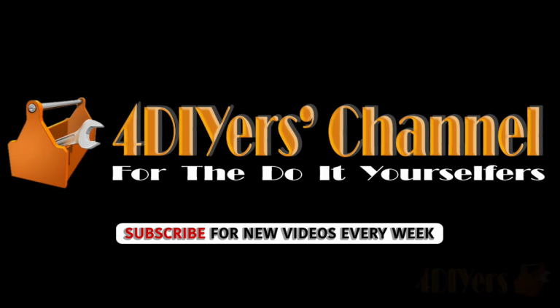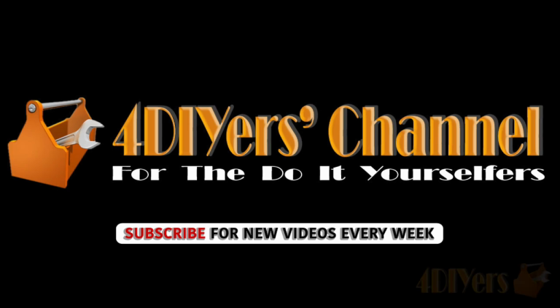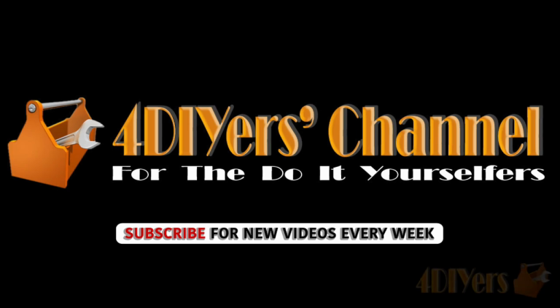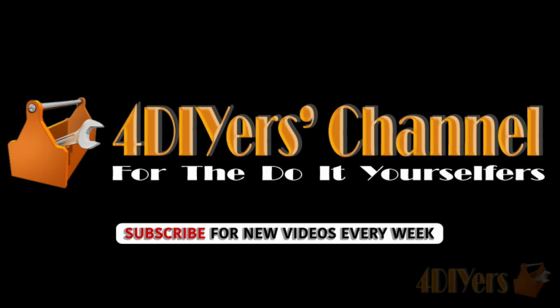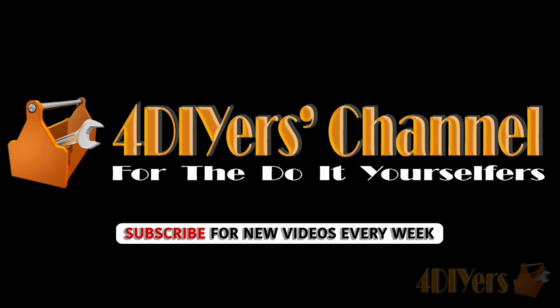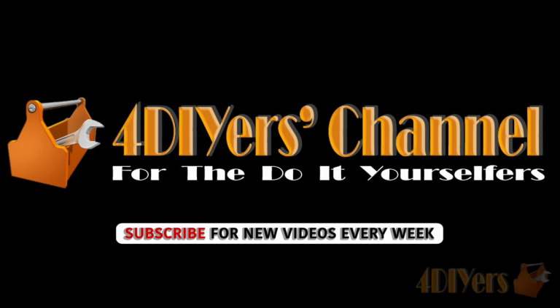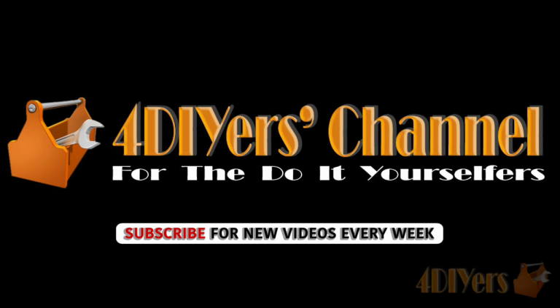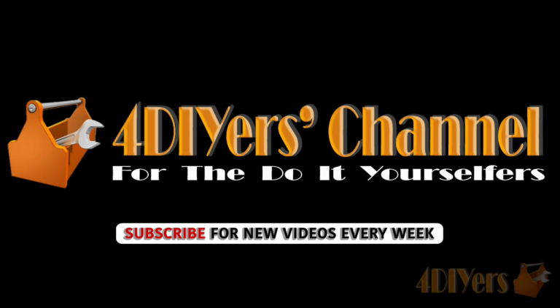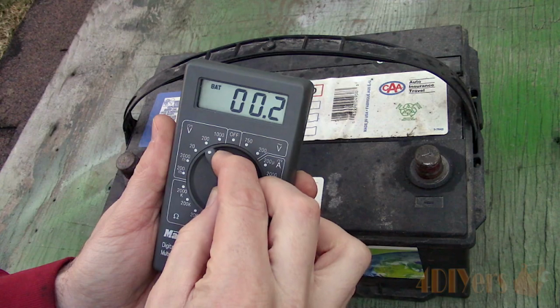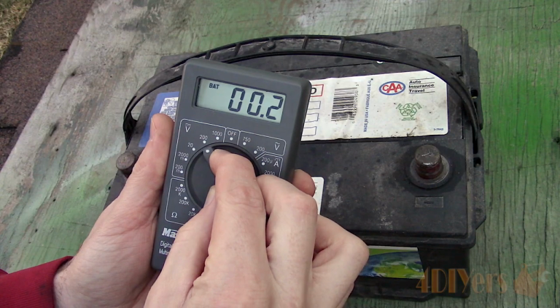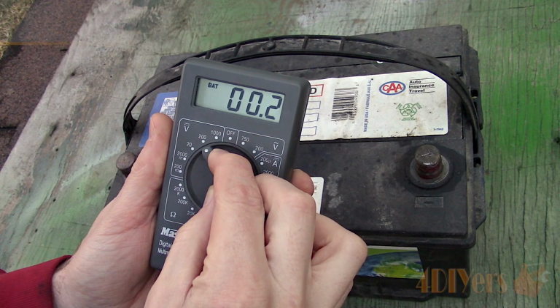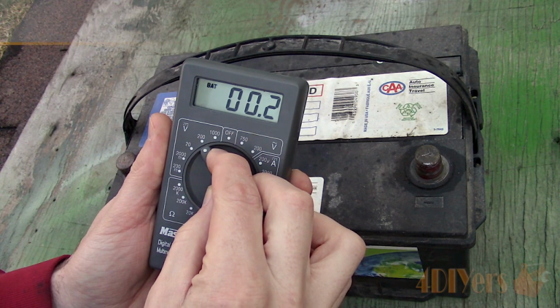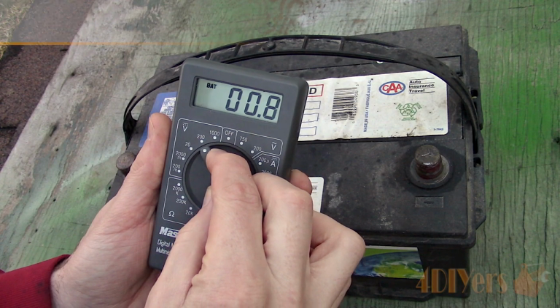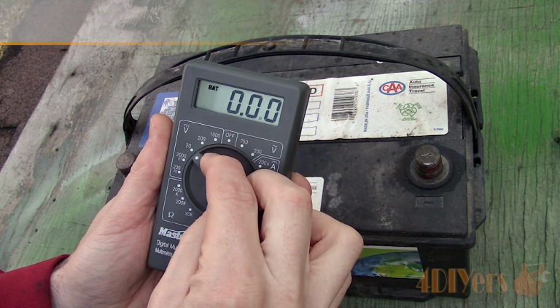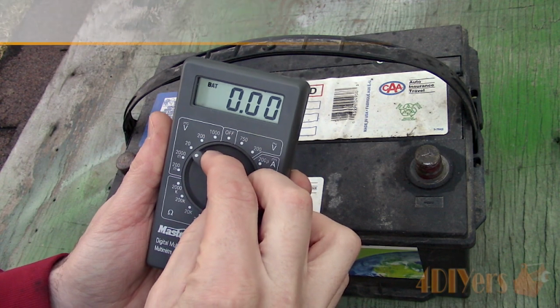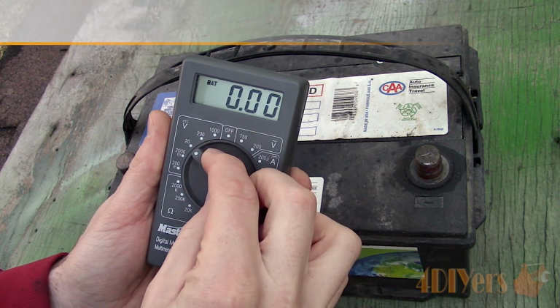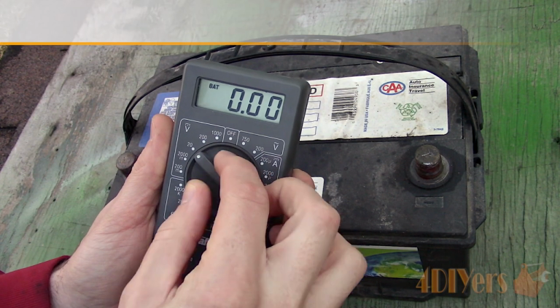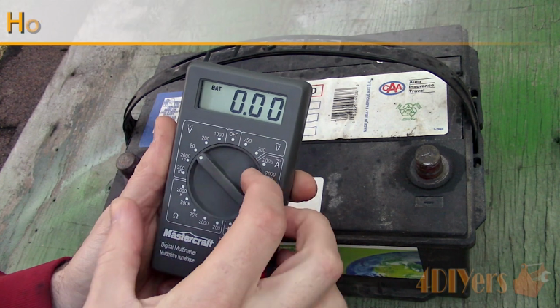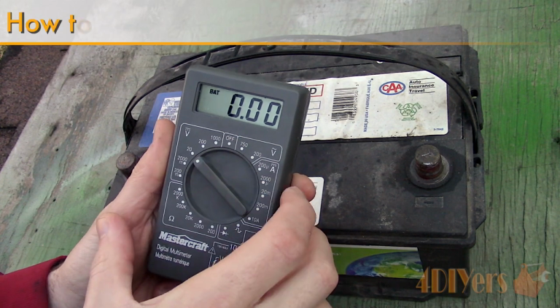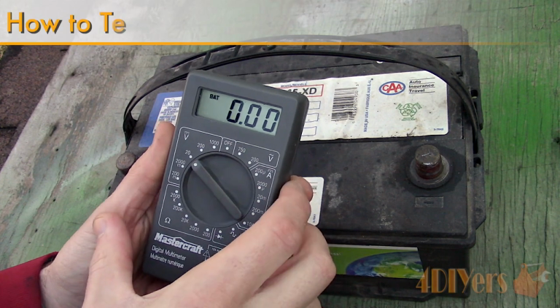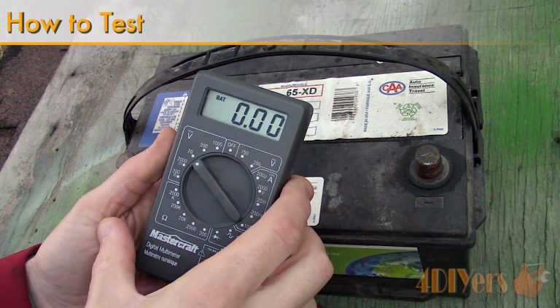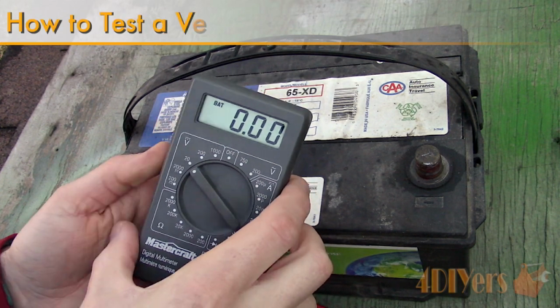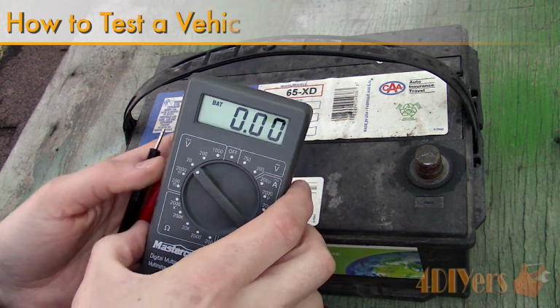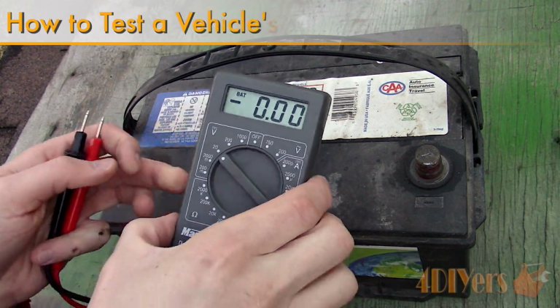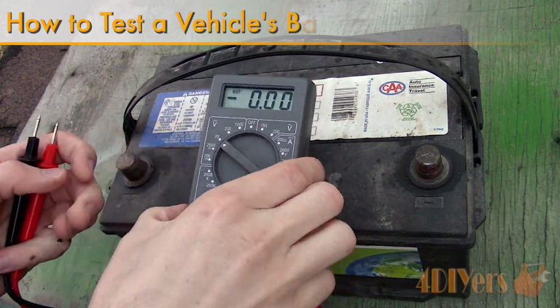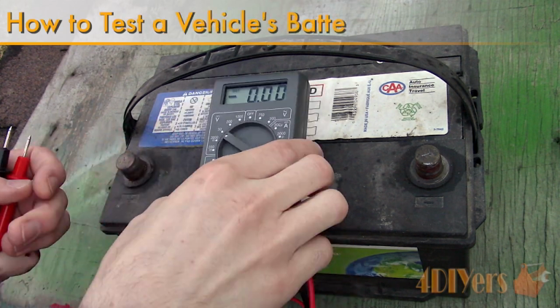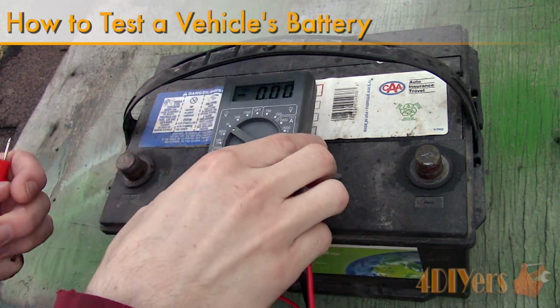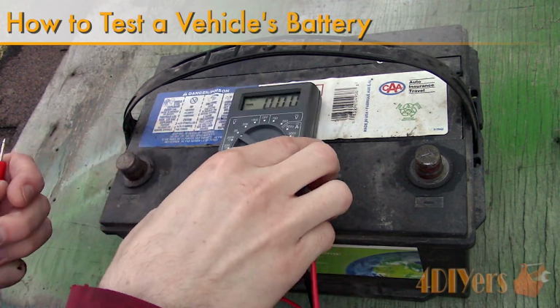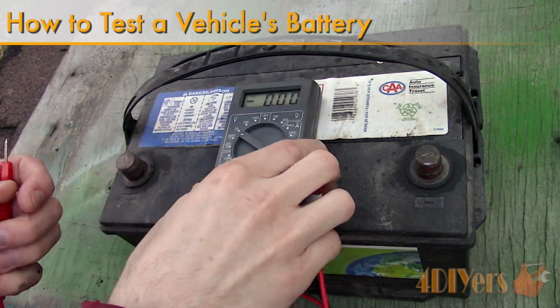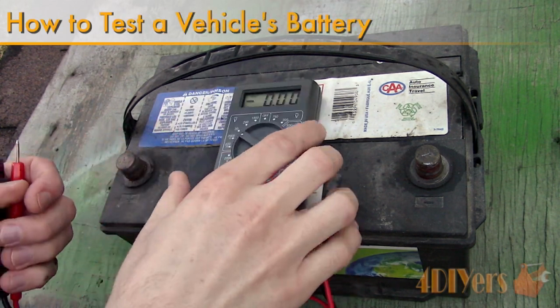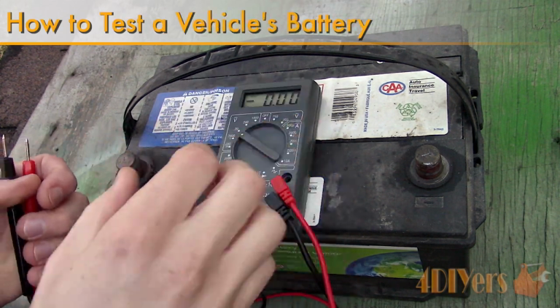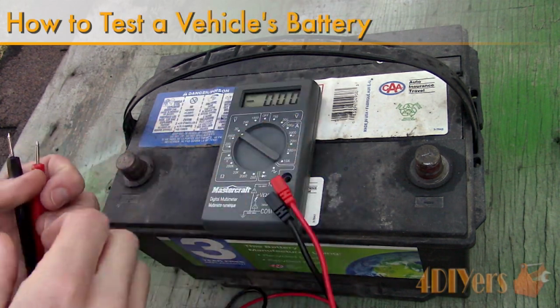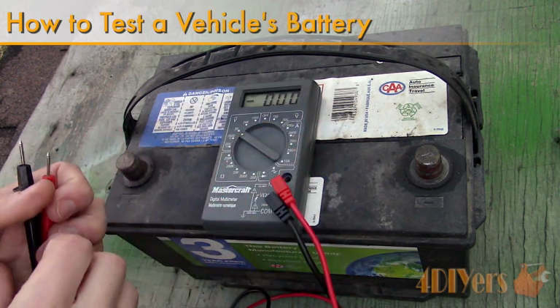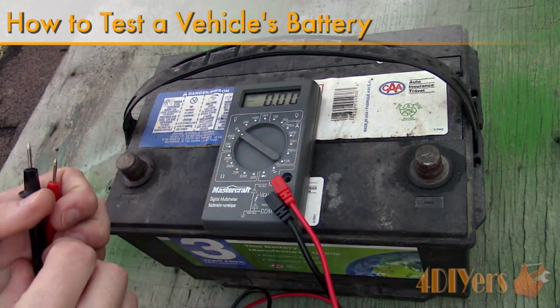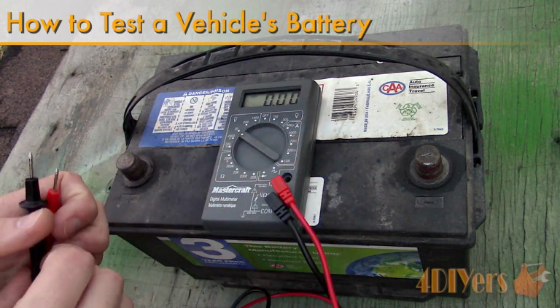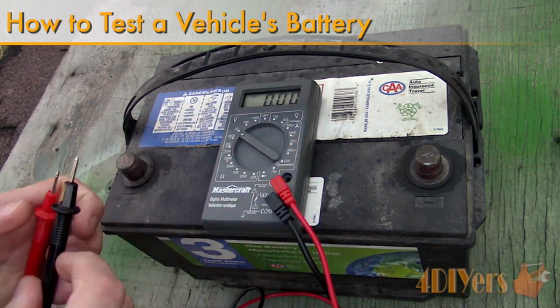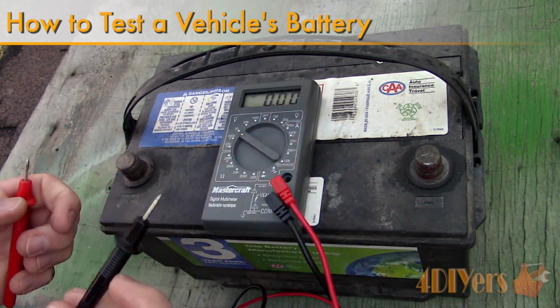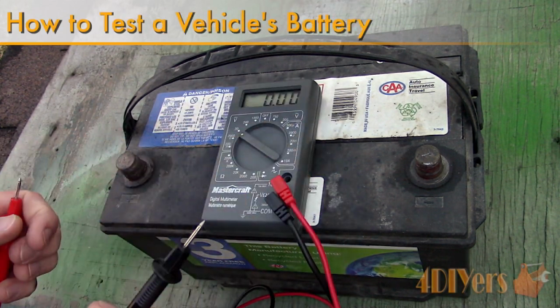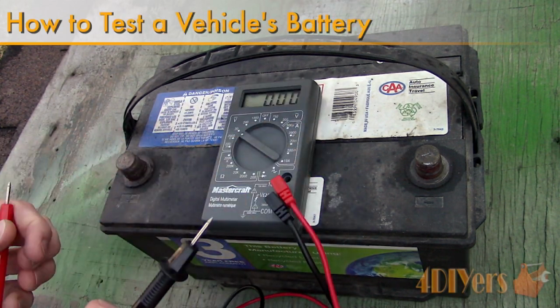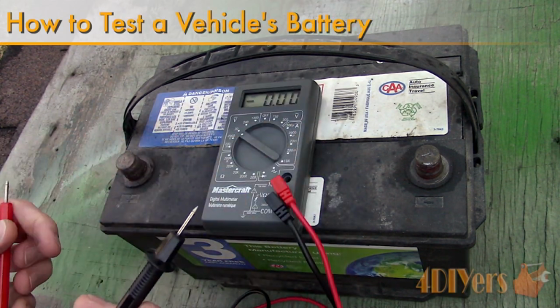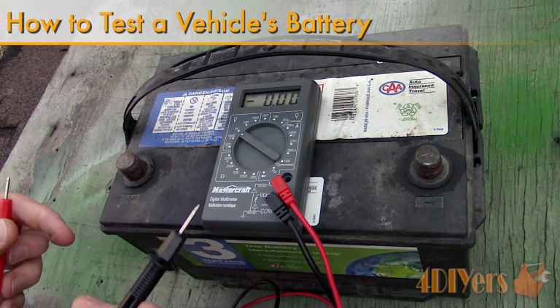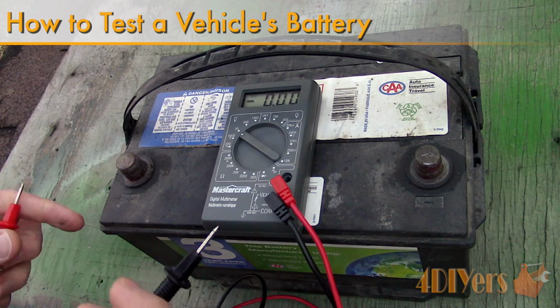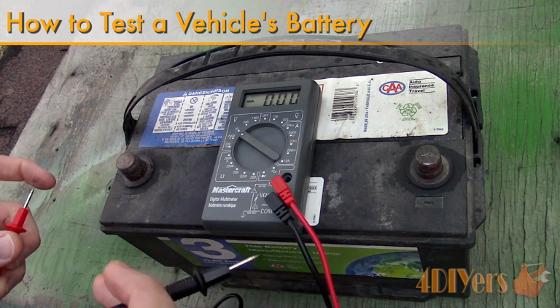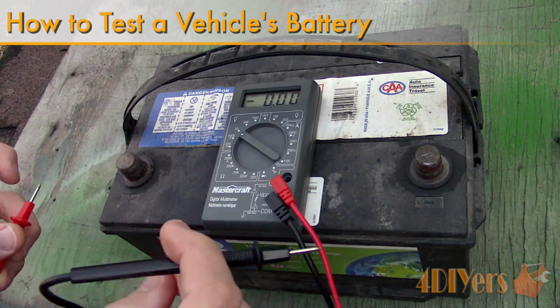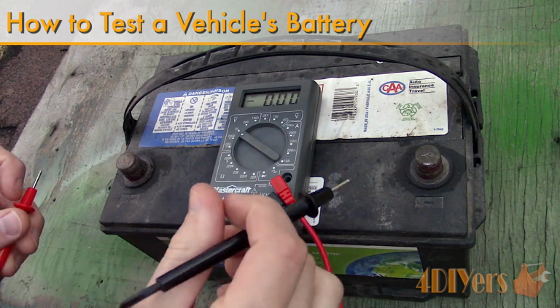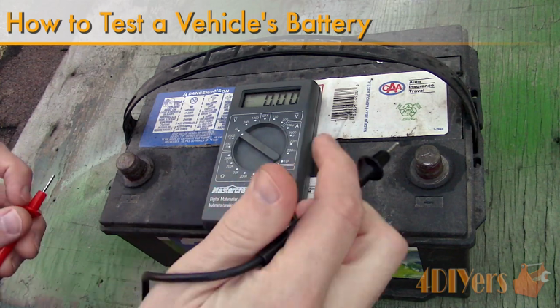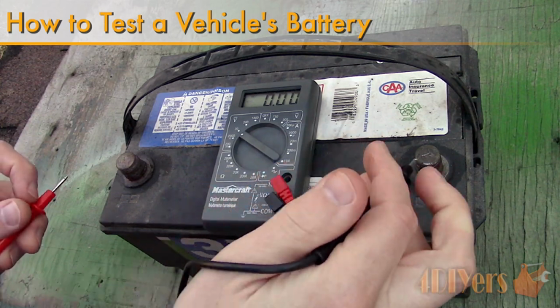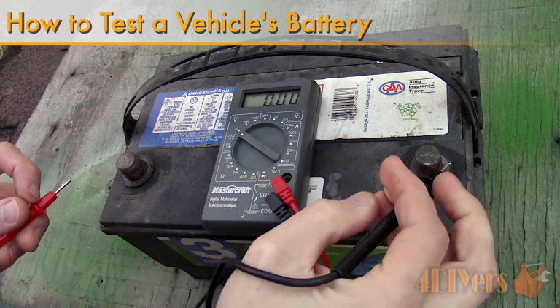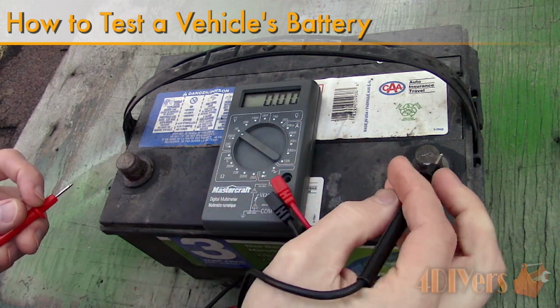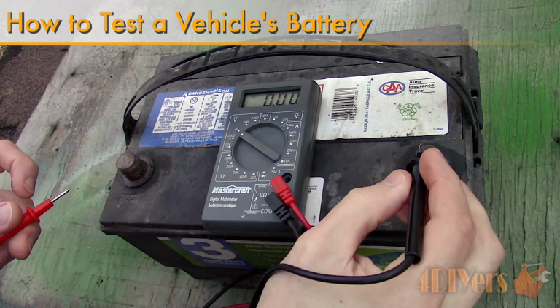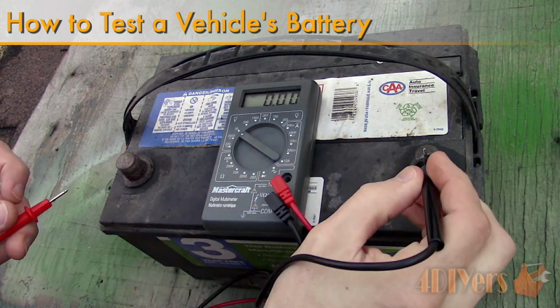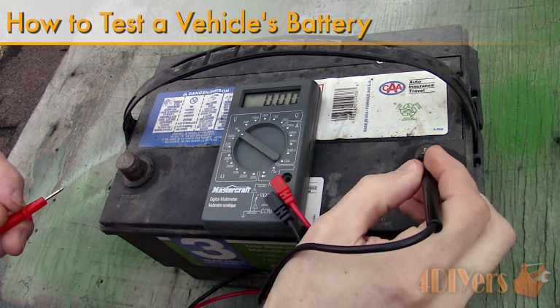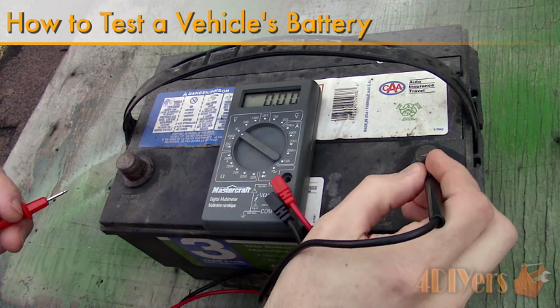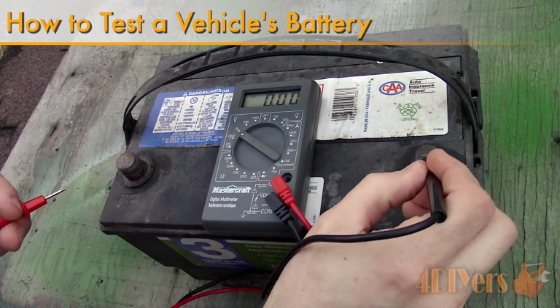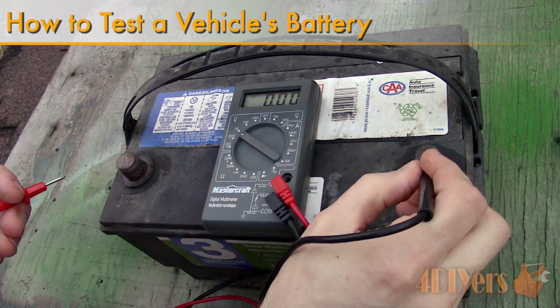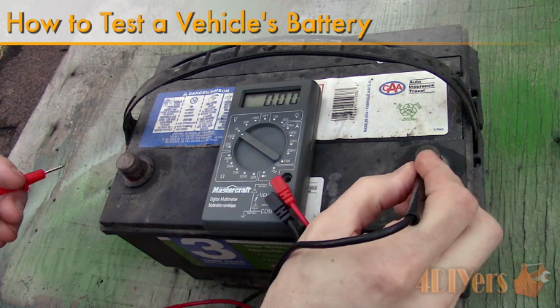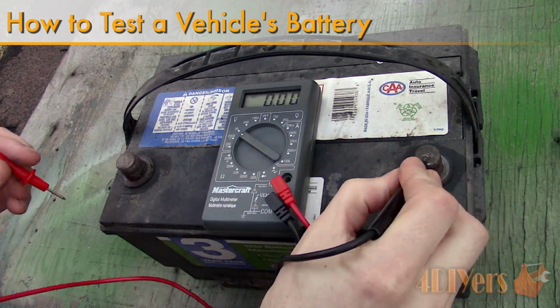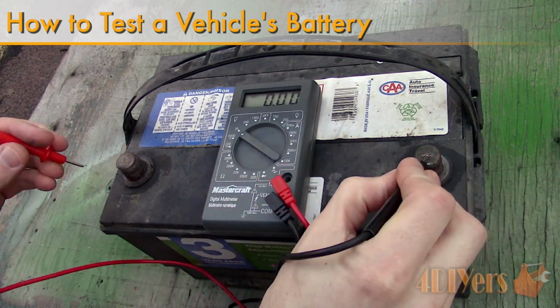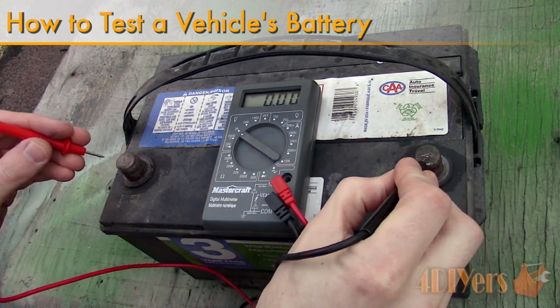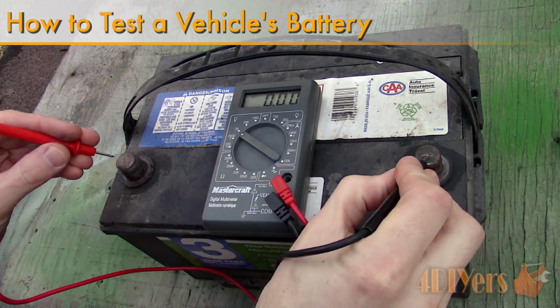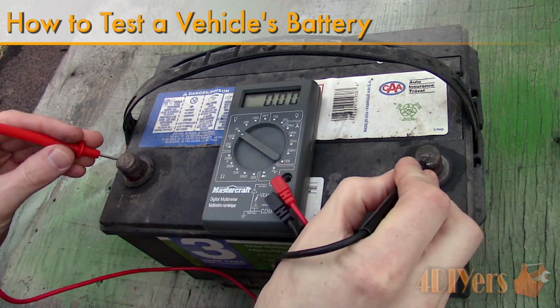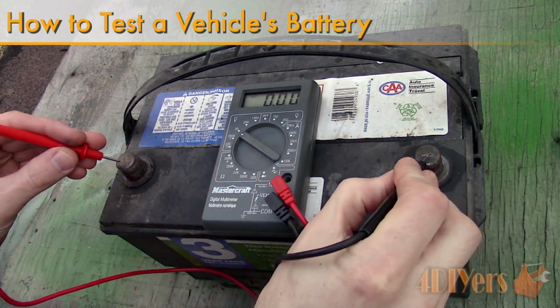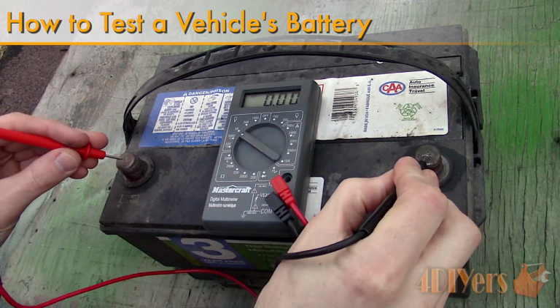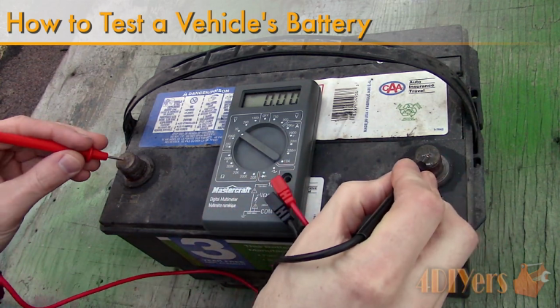Hello viewers, 4DIYers here with another tutorial video for everyone. In this particular video I'll be showing you how to test the condition of your vehicle's battery.